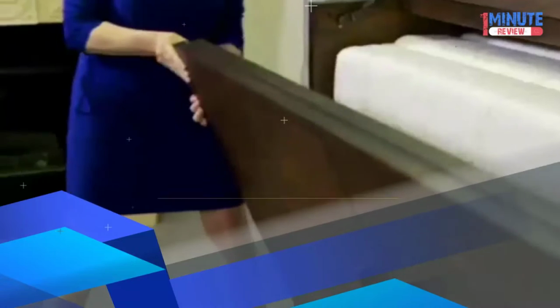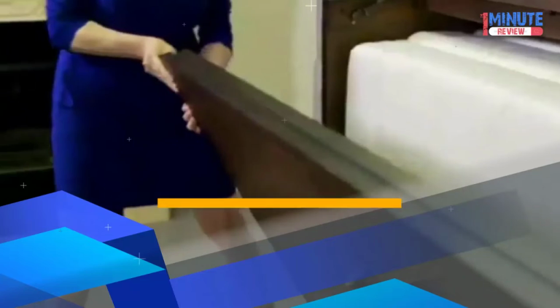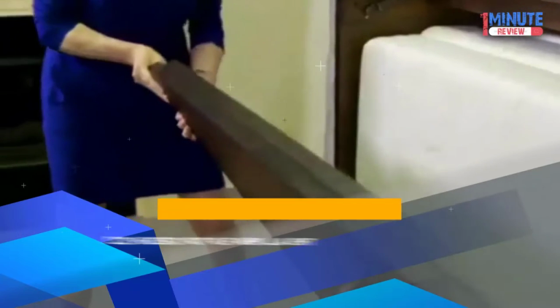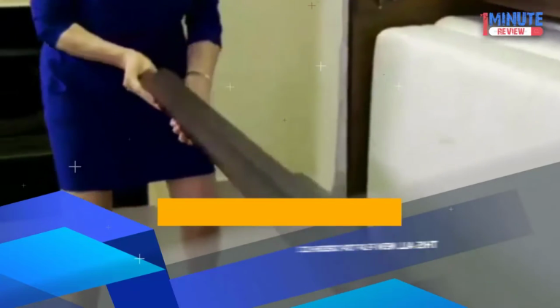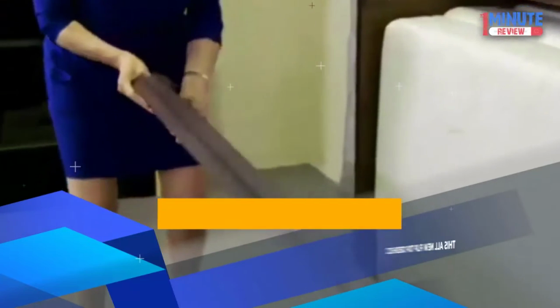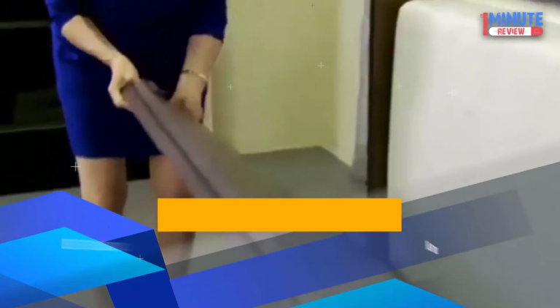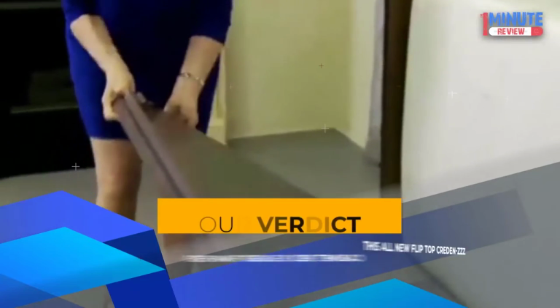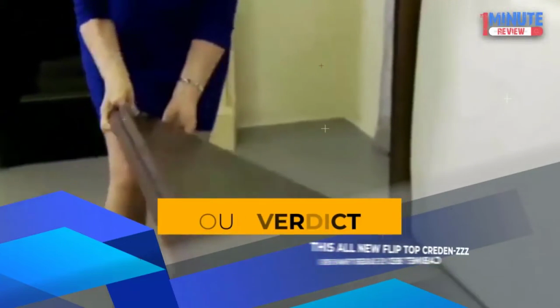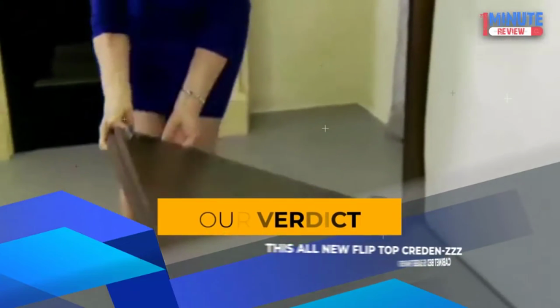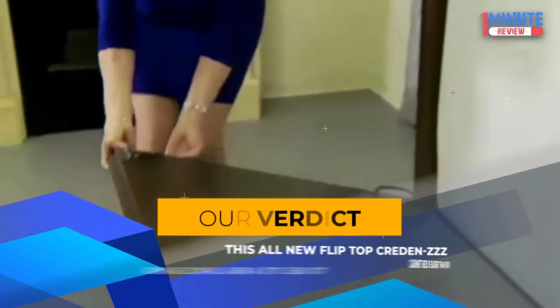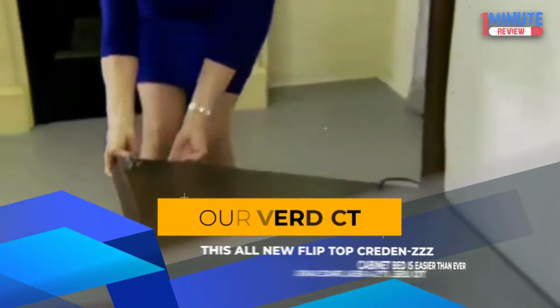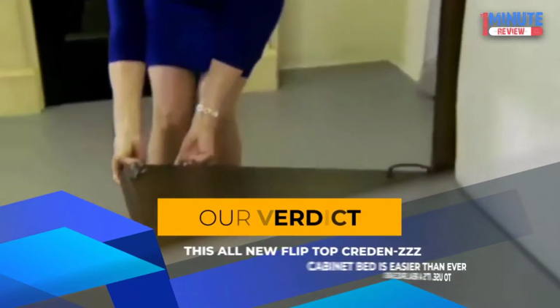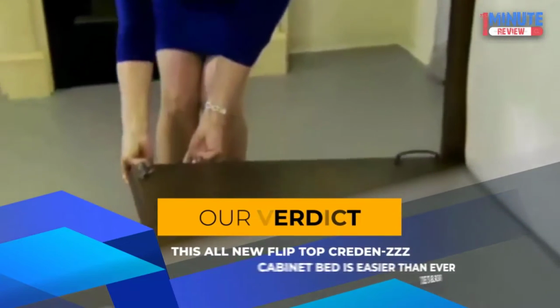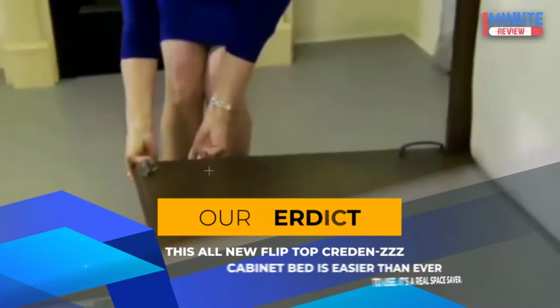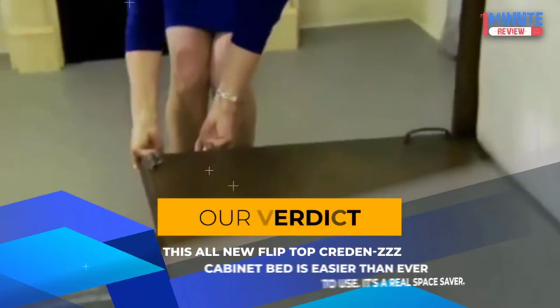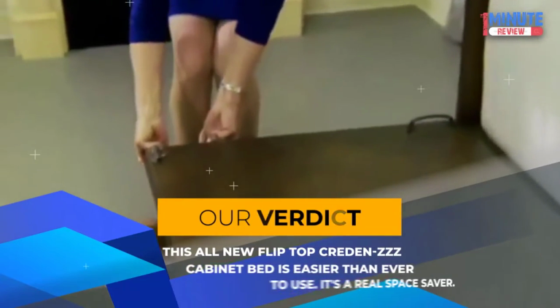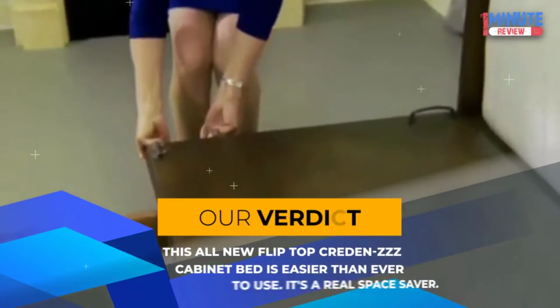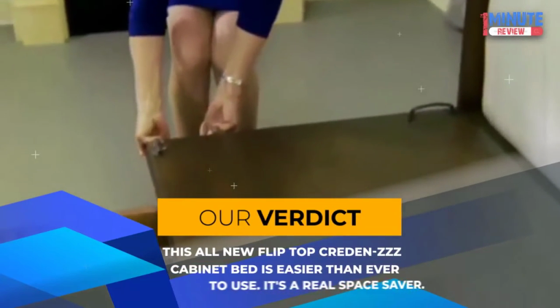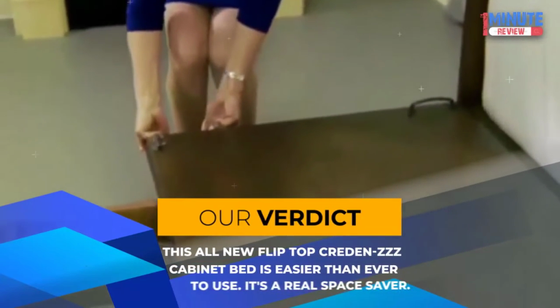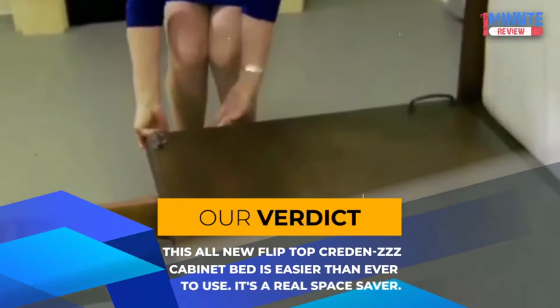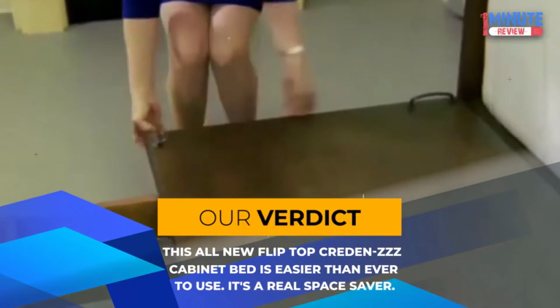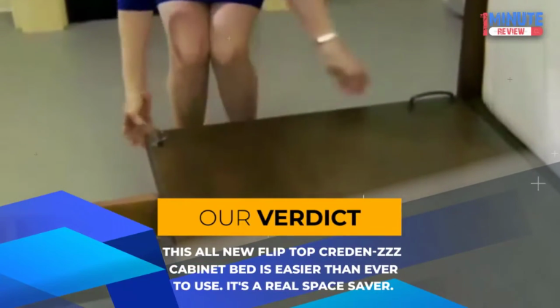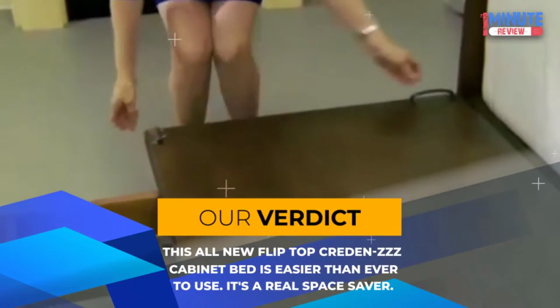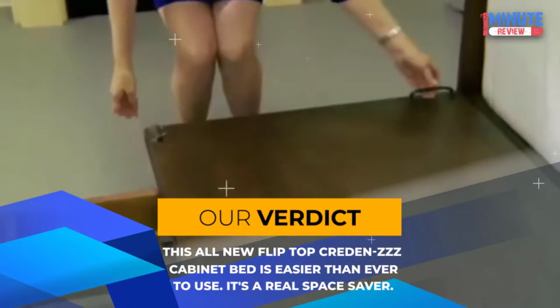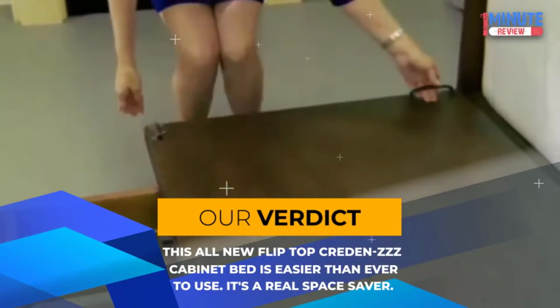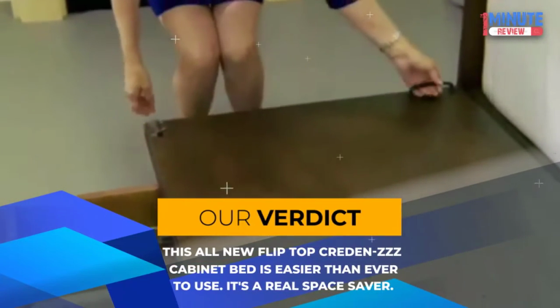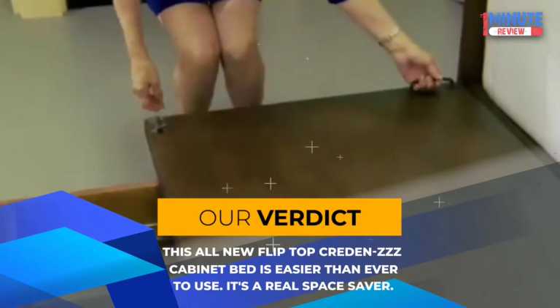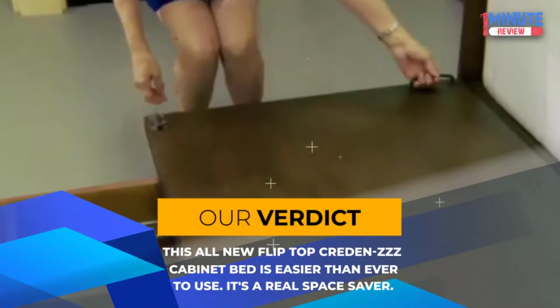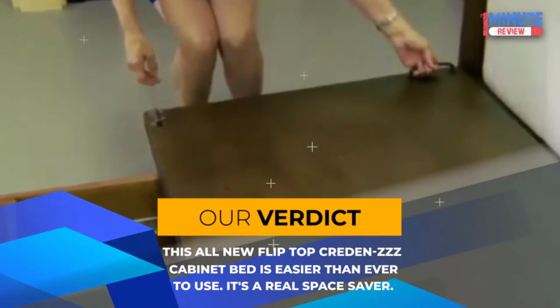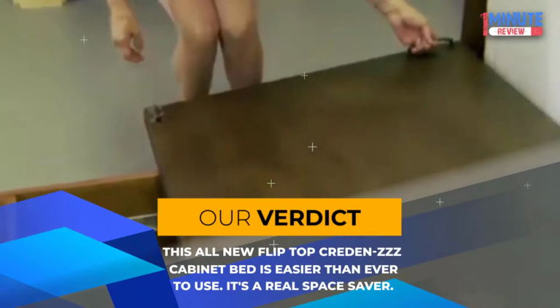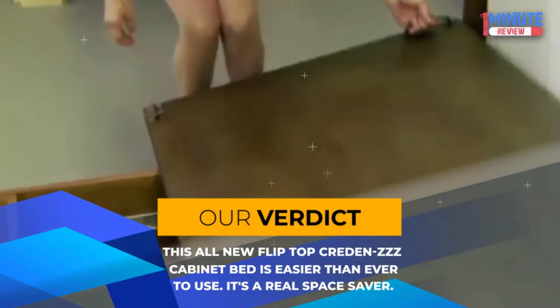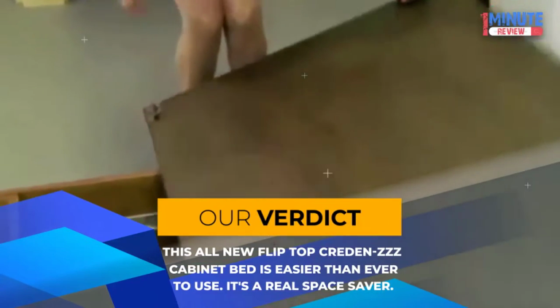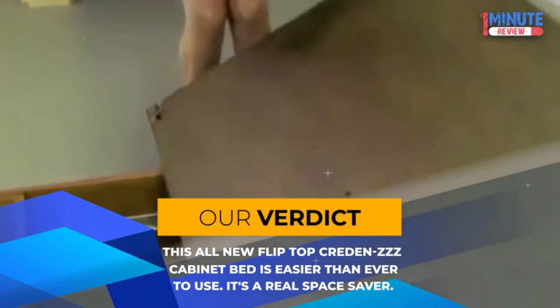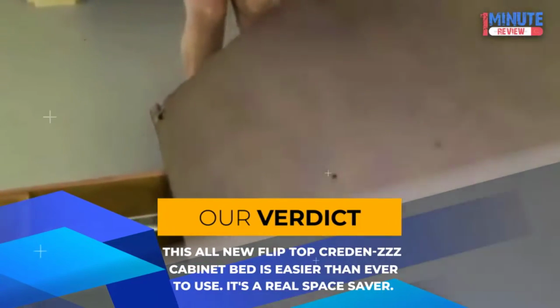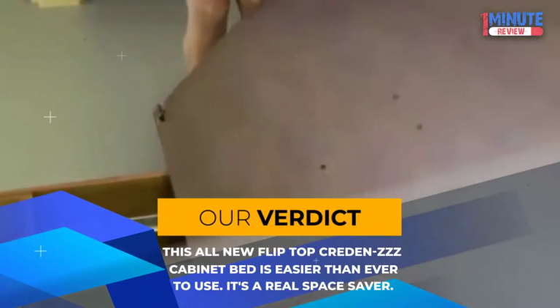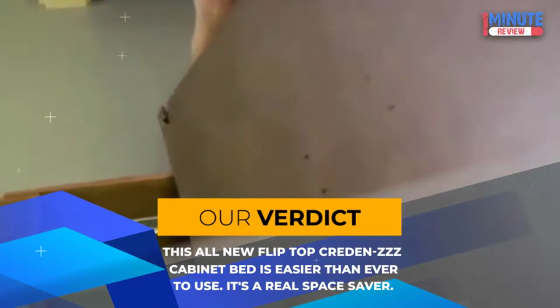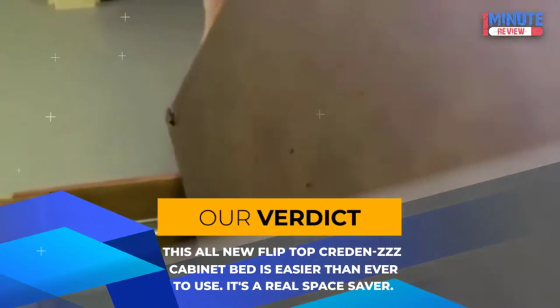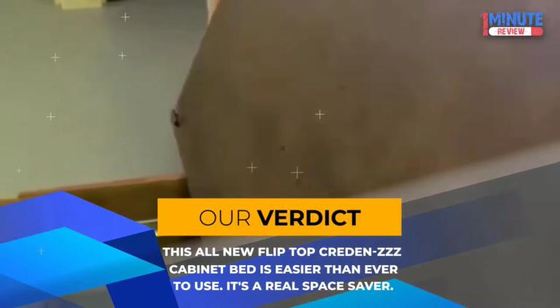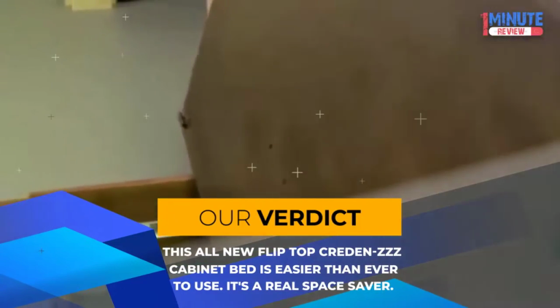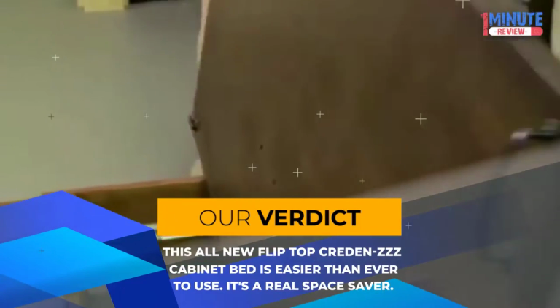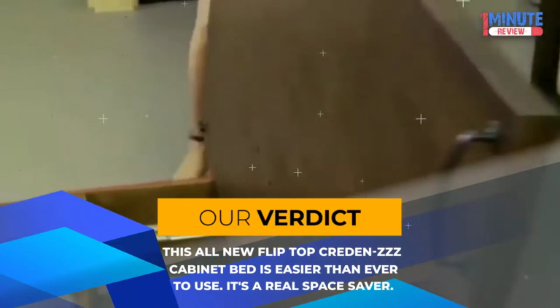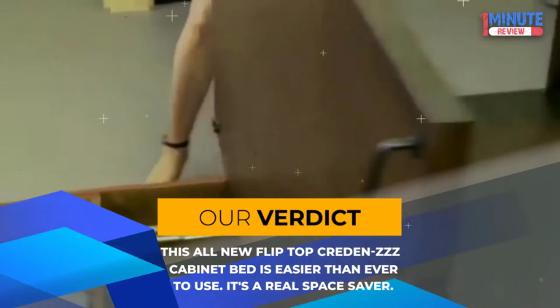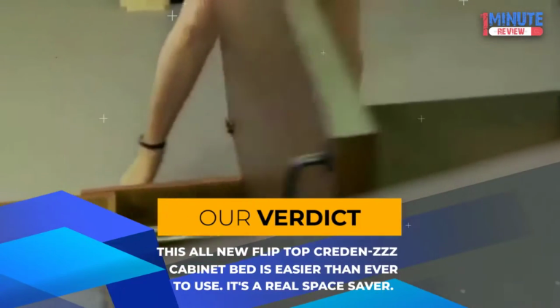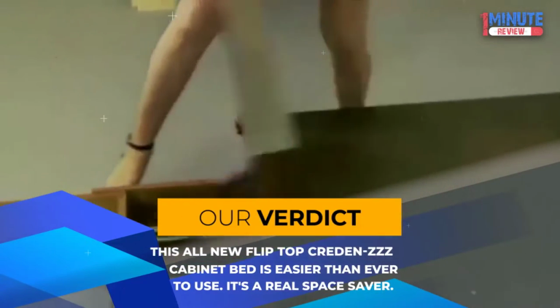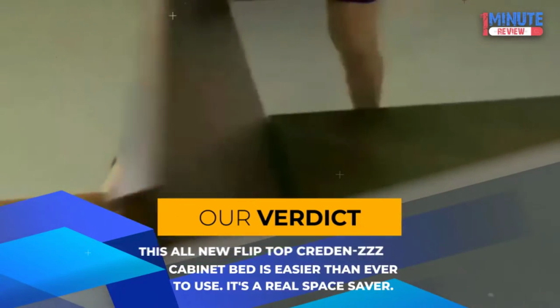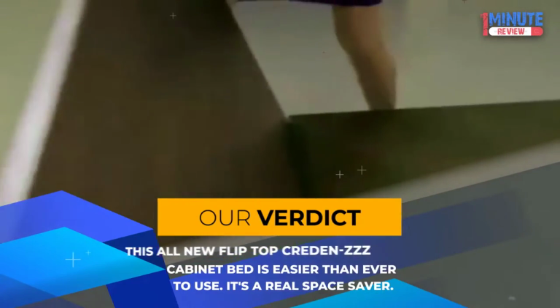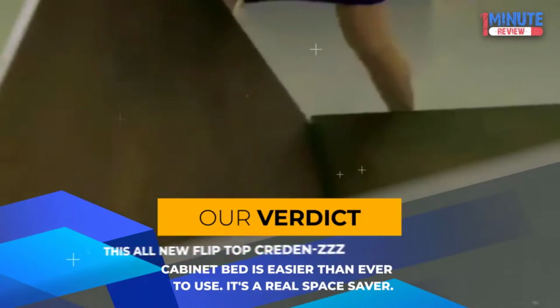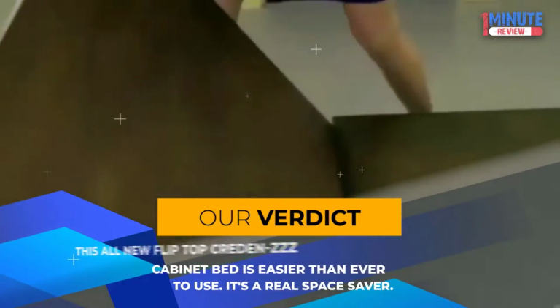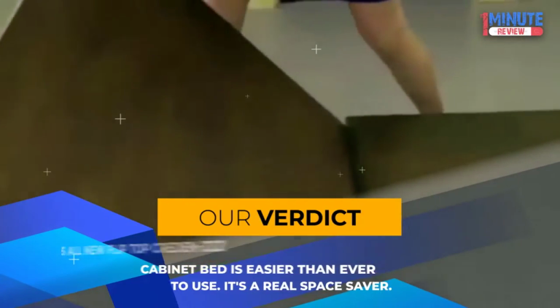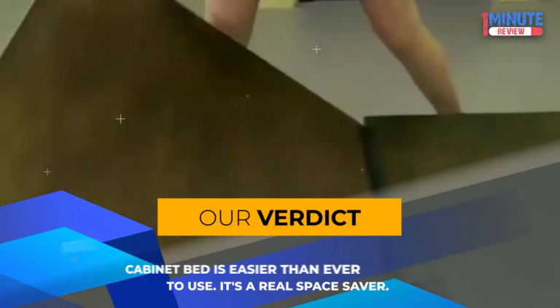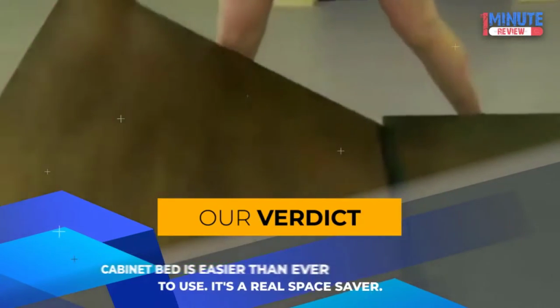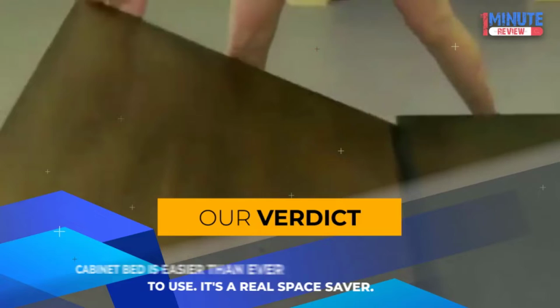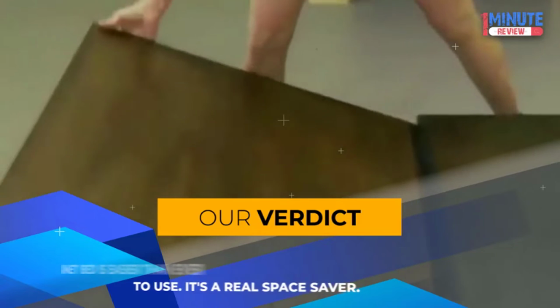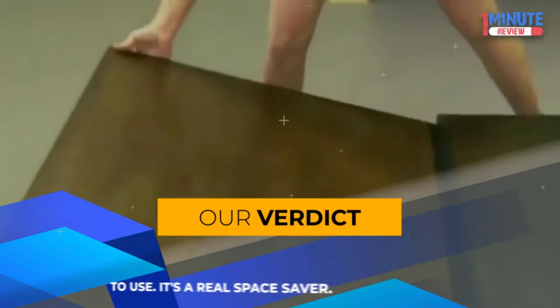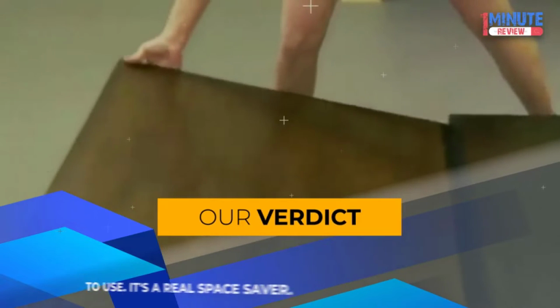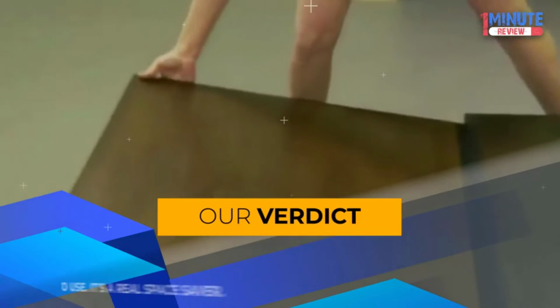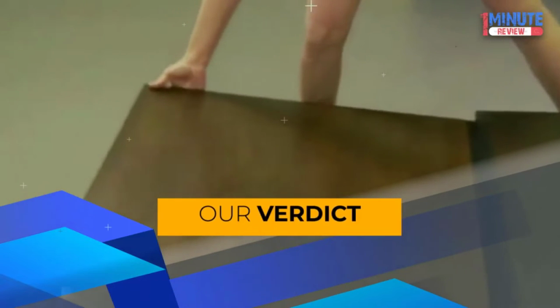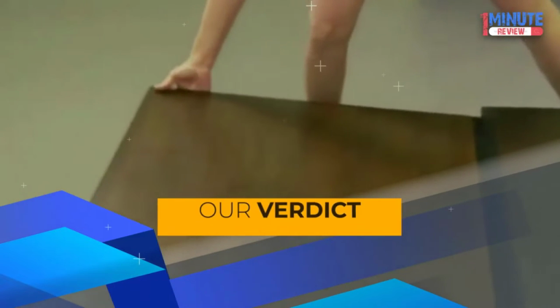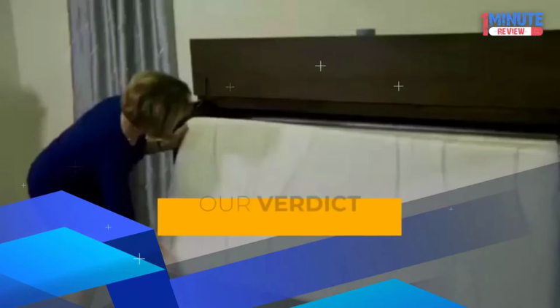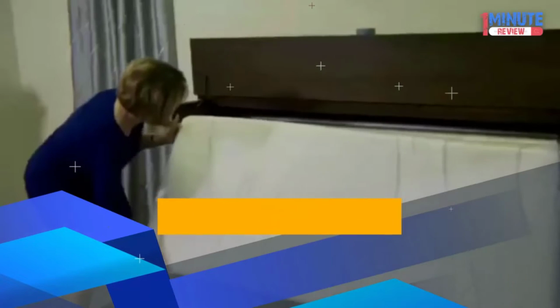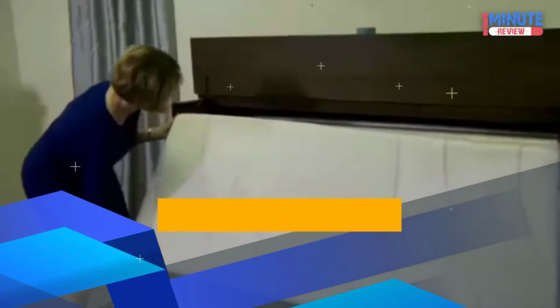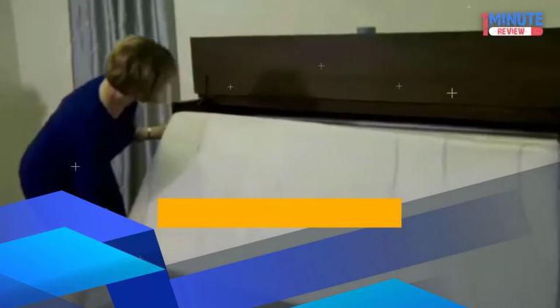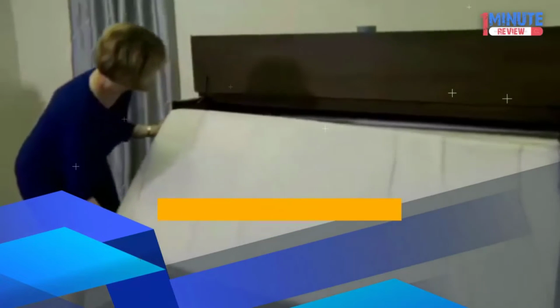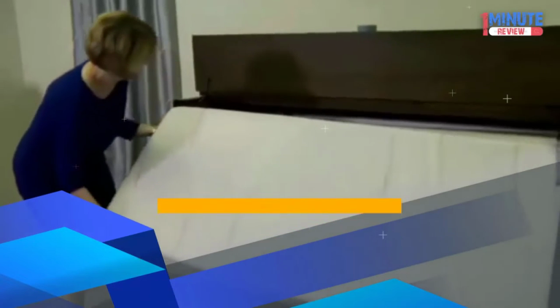Our verdict: This all-new flip-top Credence's cabinet bed is easier than ever to use — it's a real space saver.